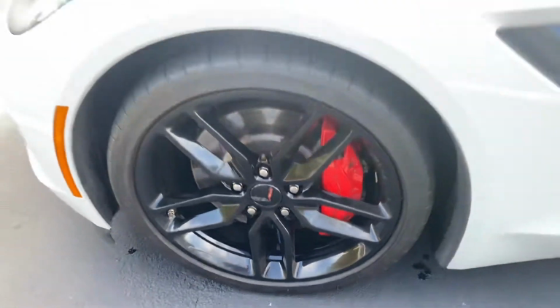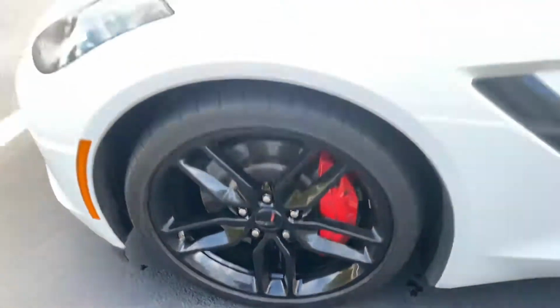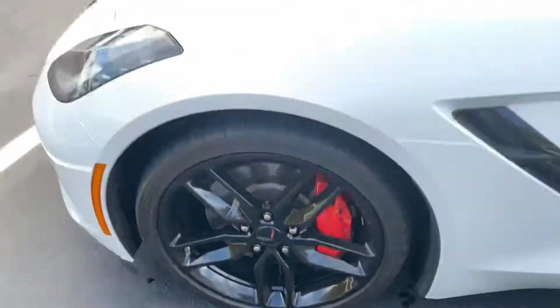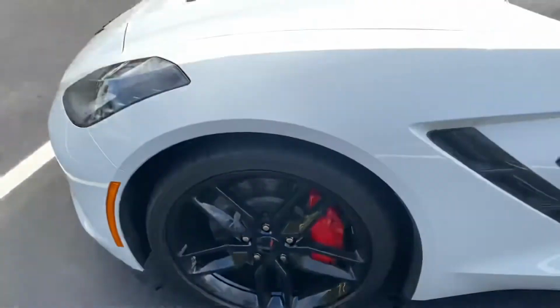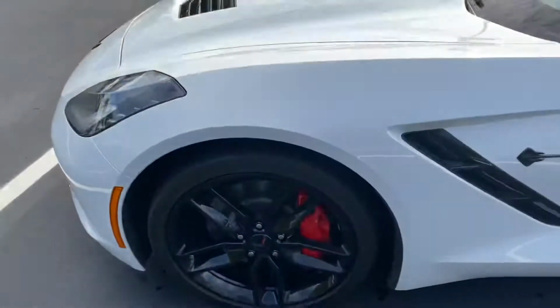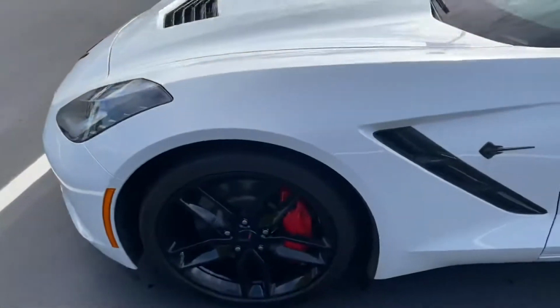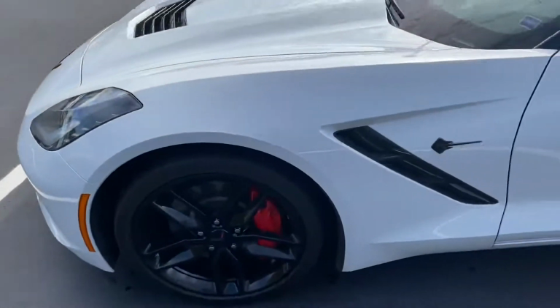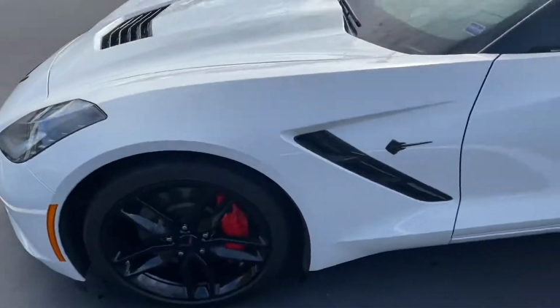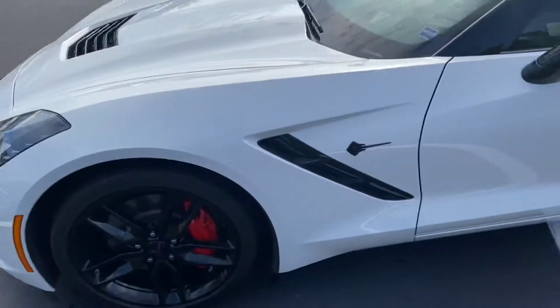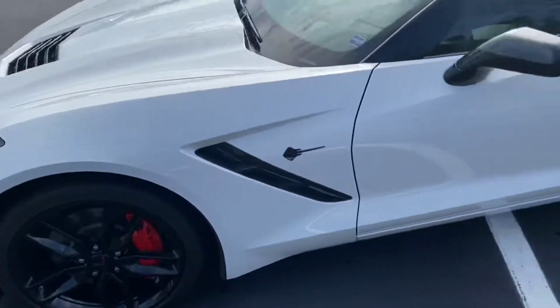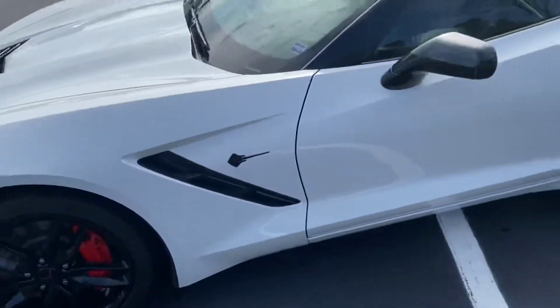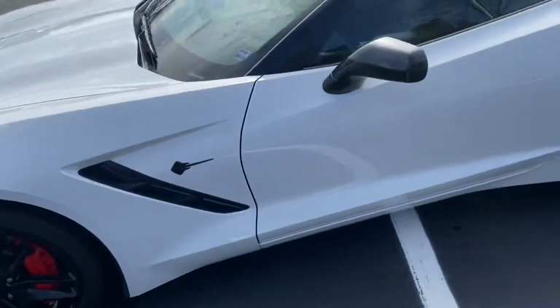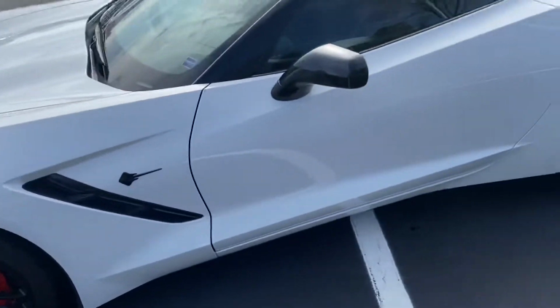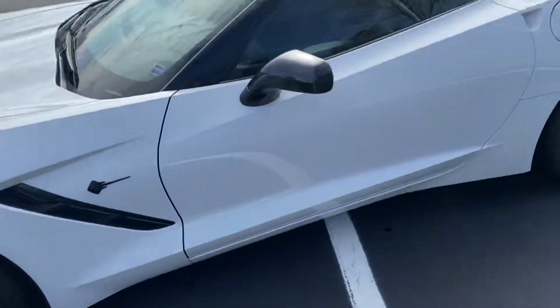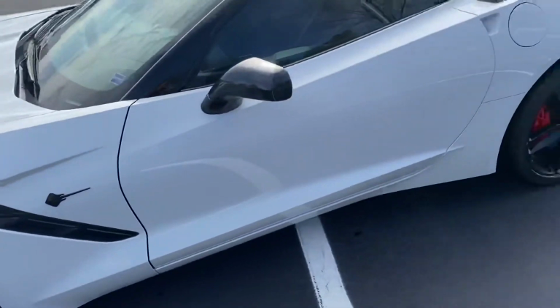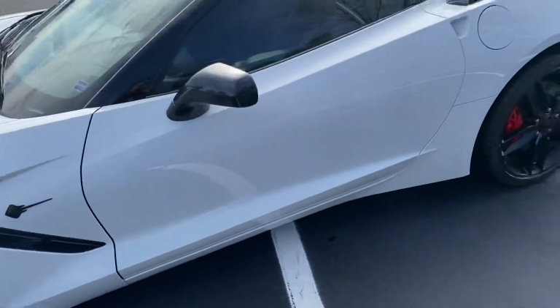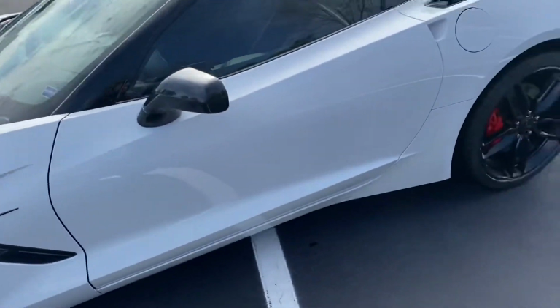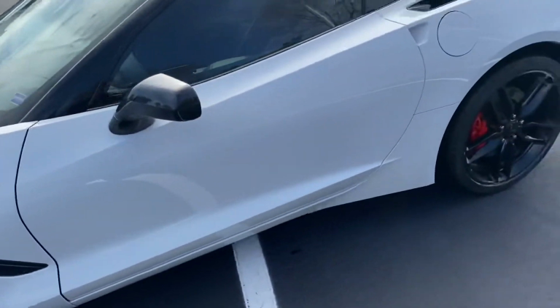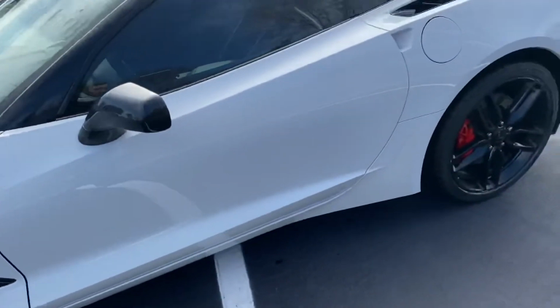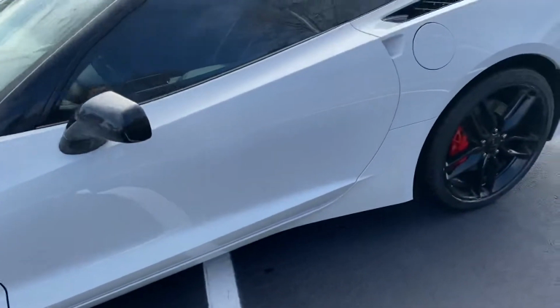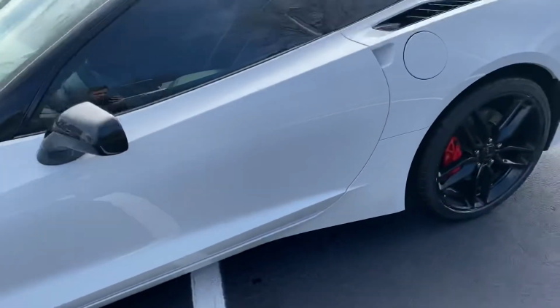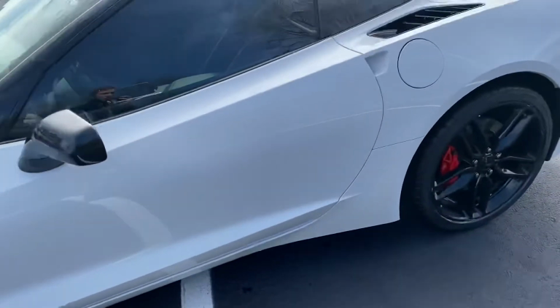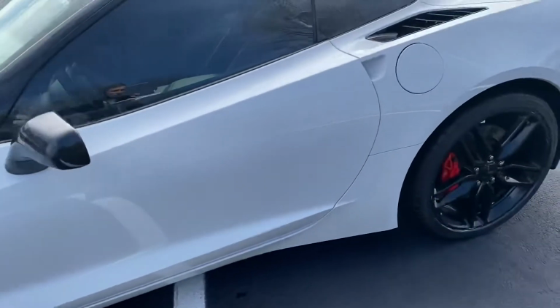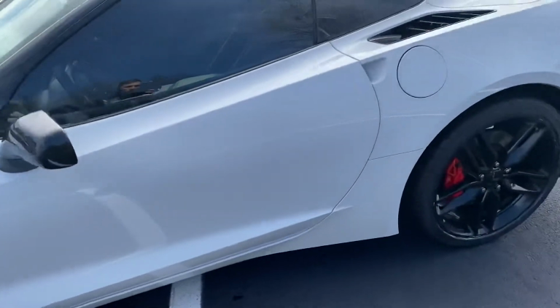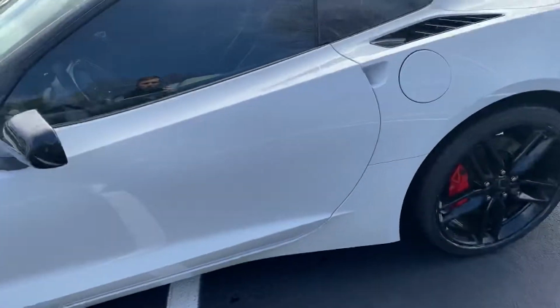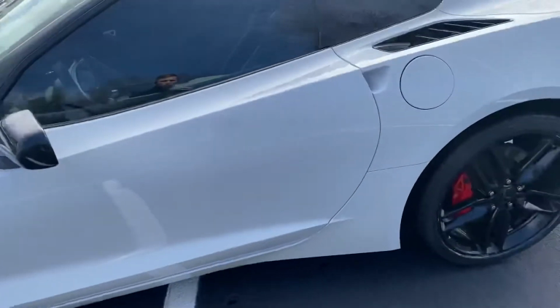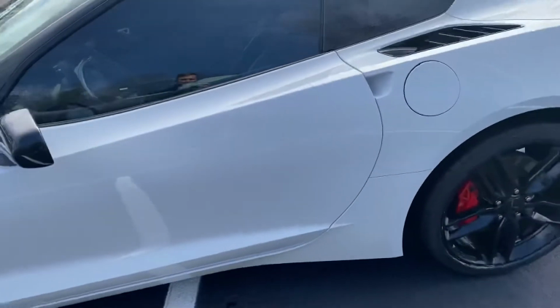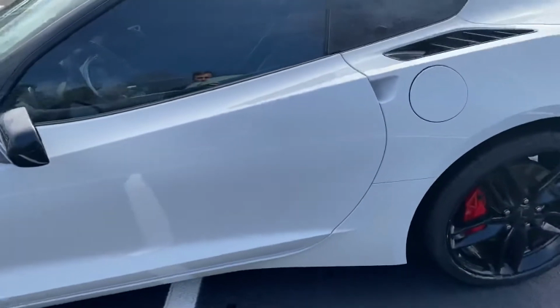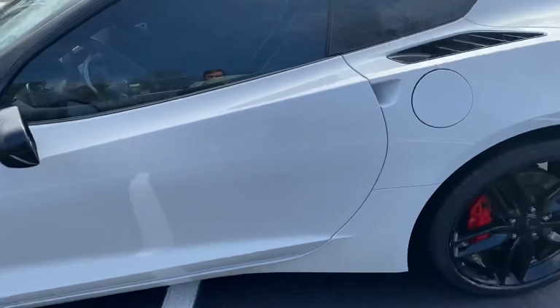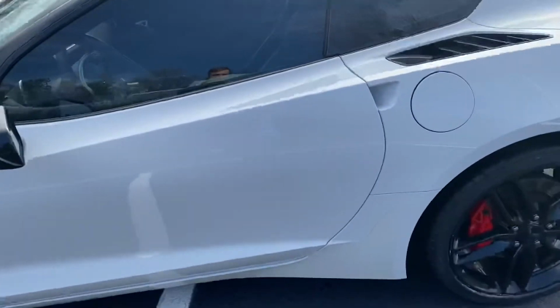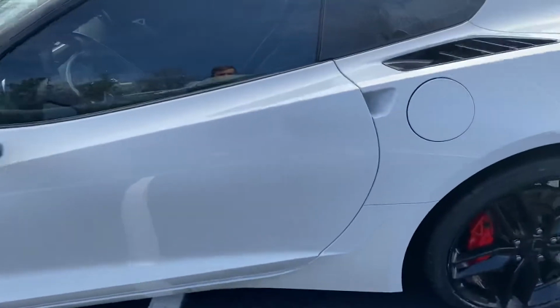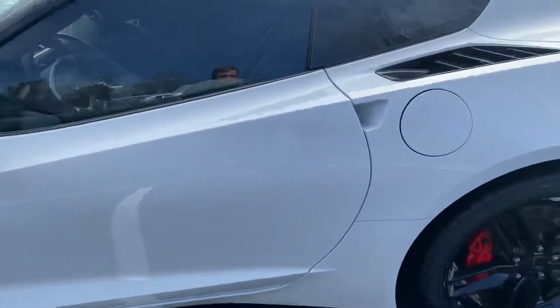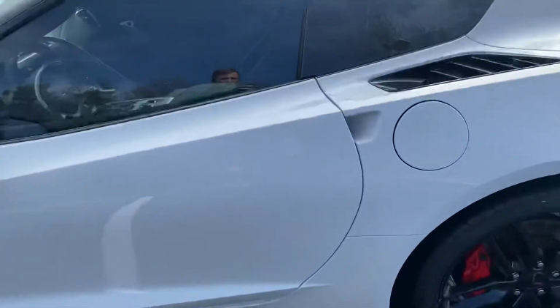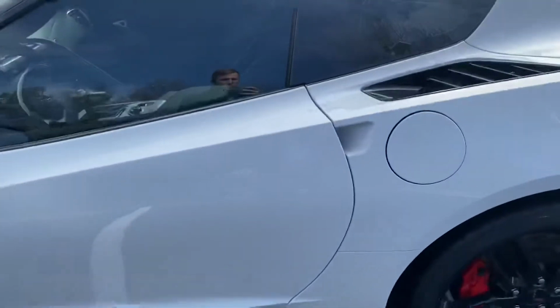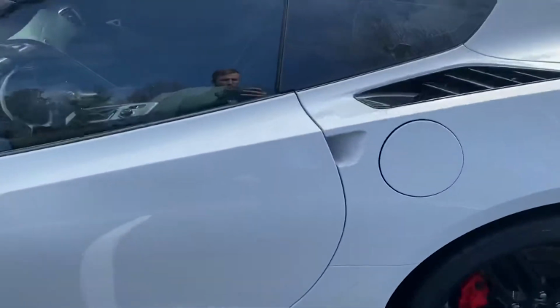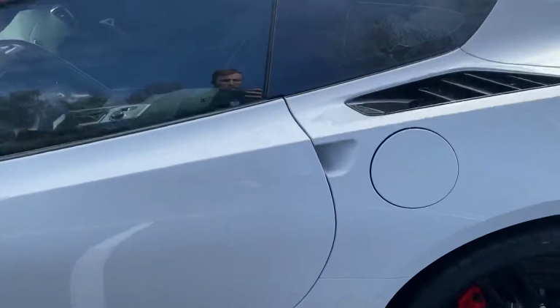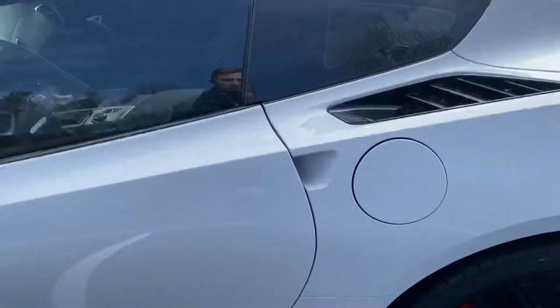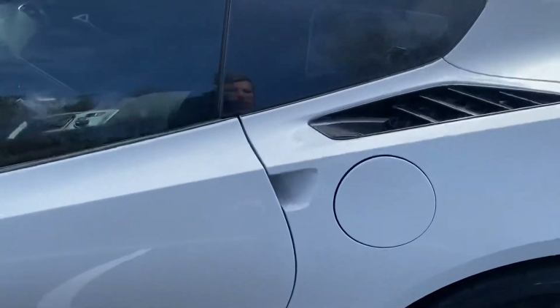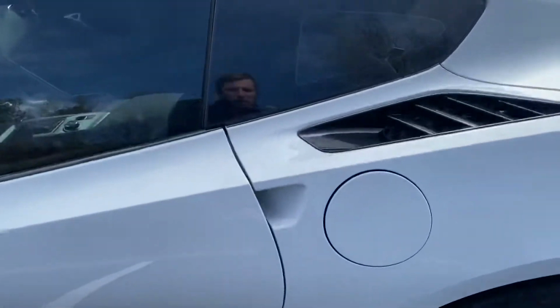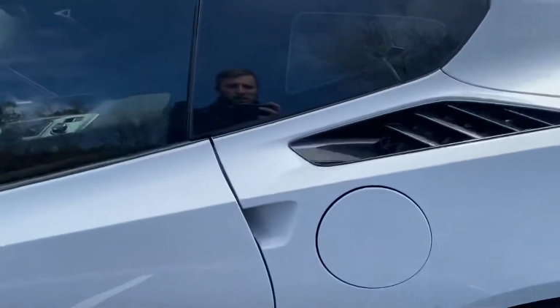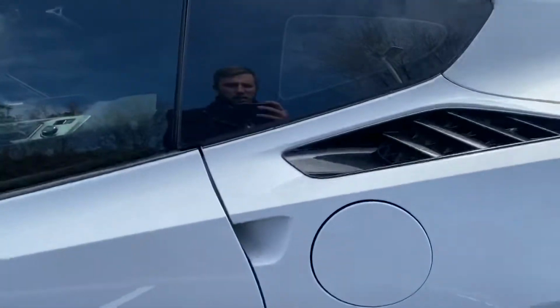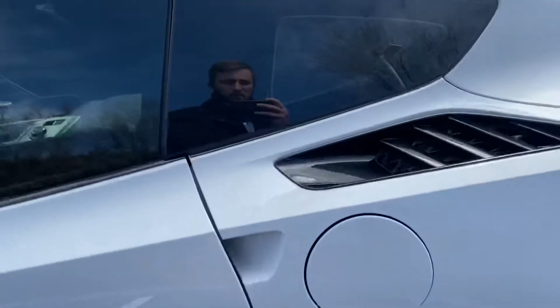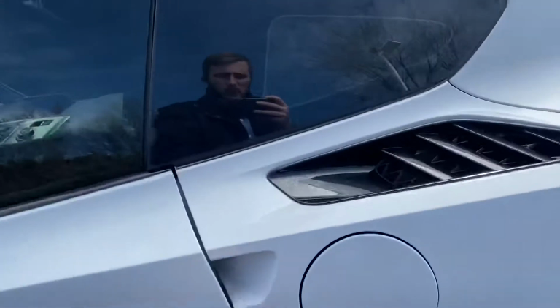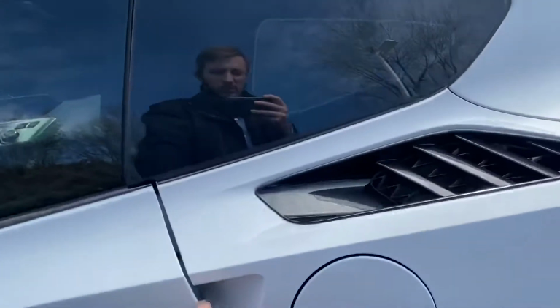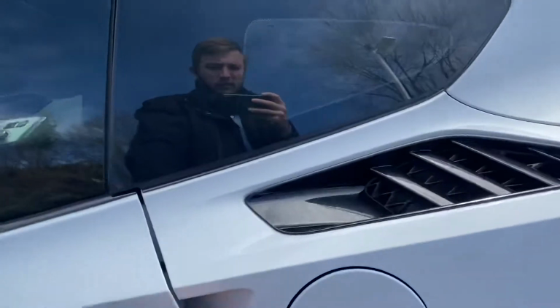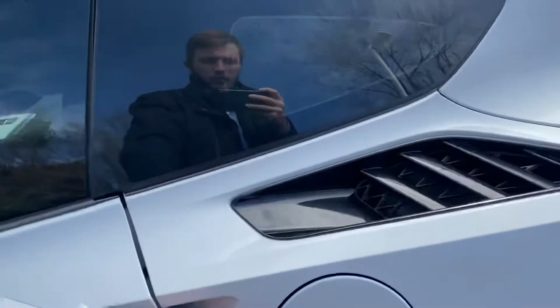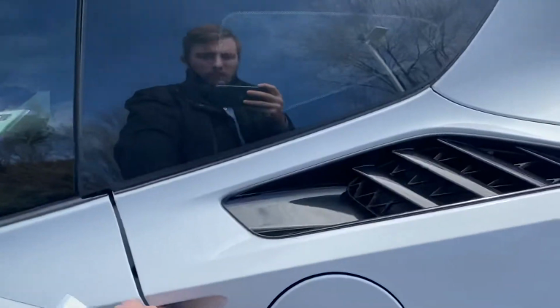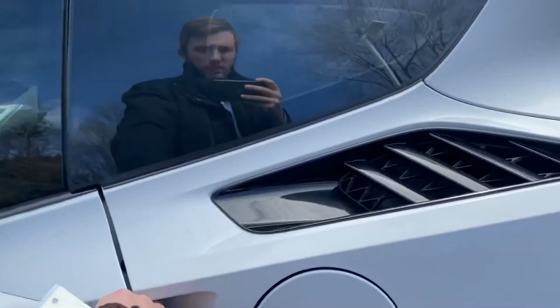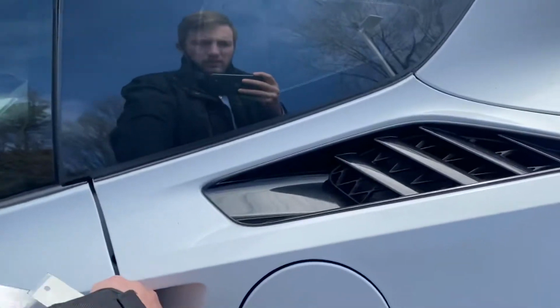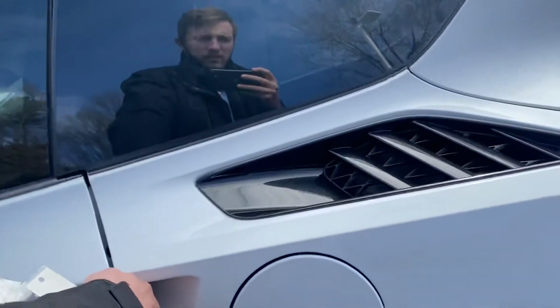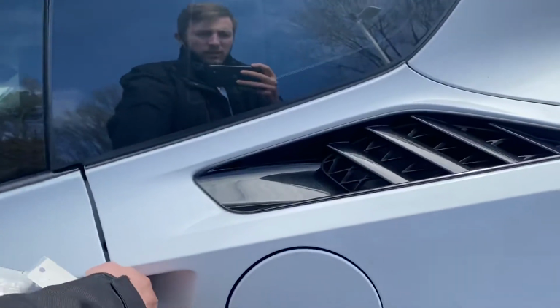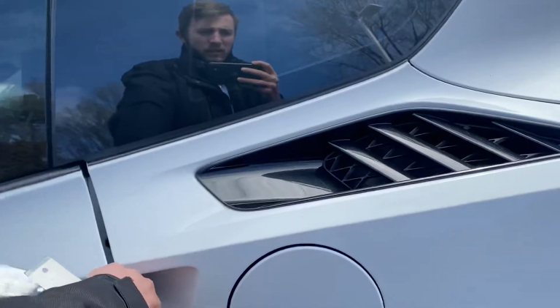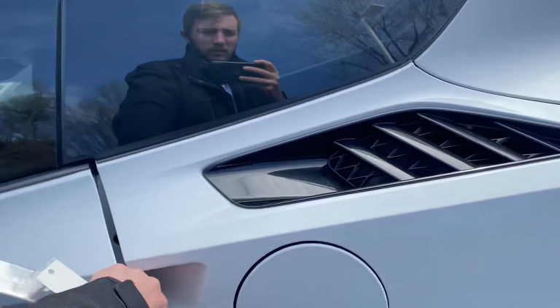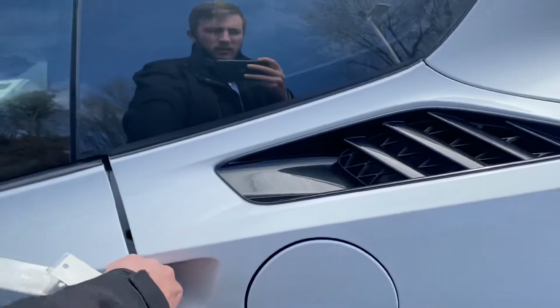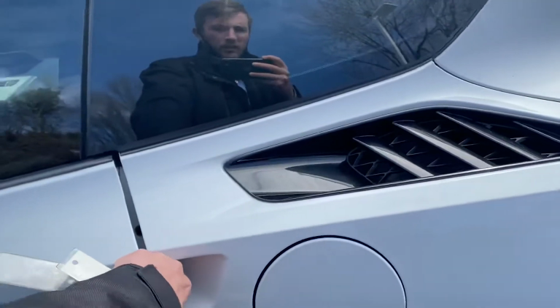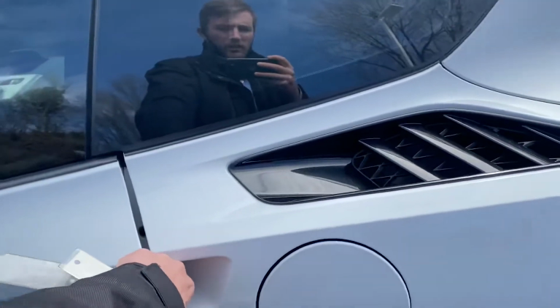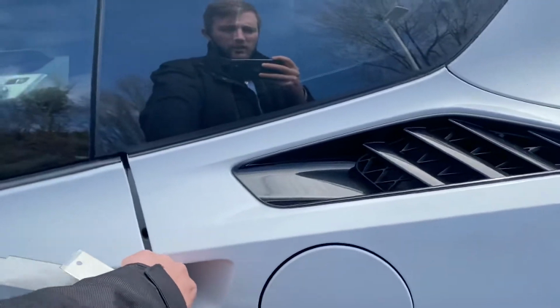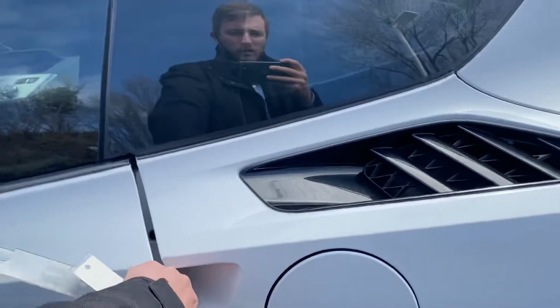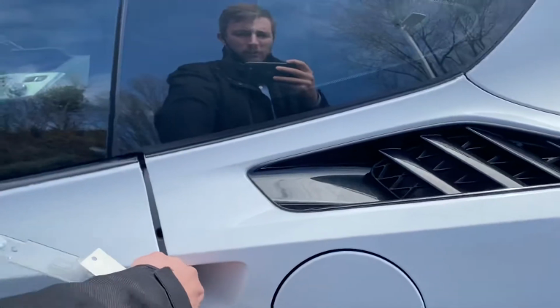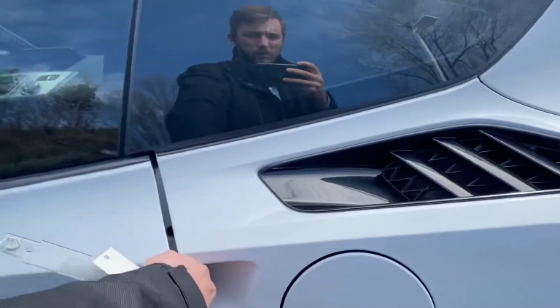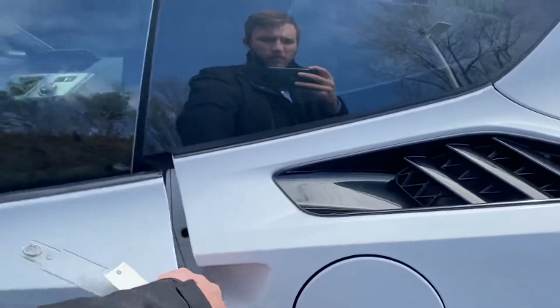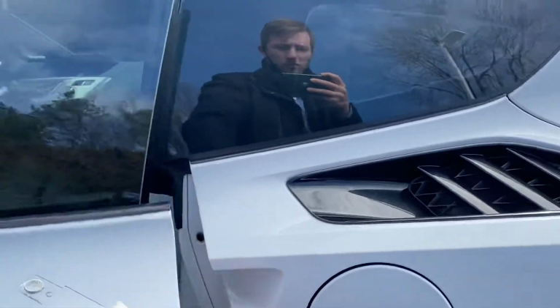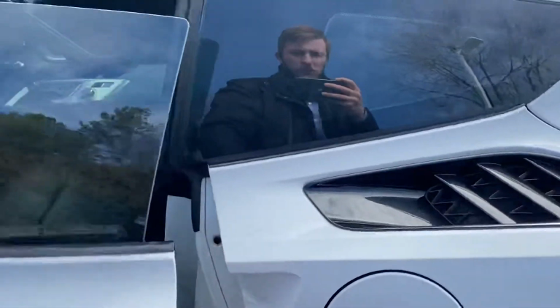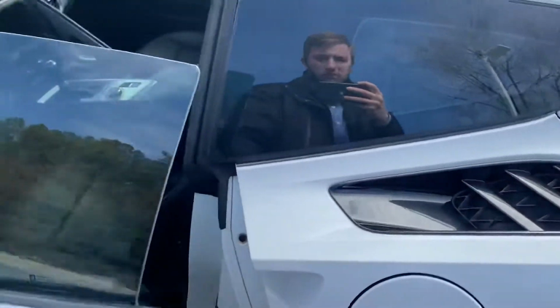May not be able to hear it very well because it is a little windy. Let's take a look inside the vehicle here.